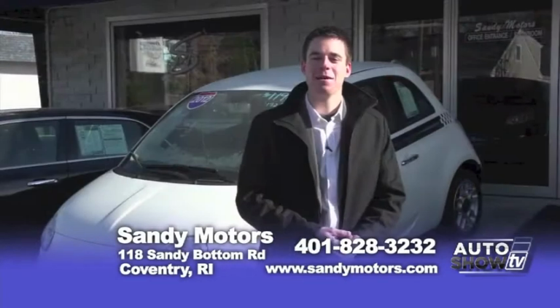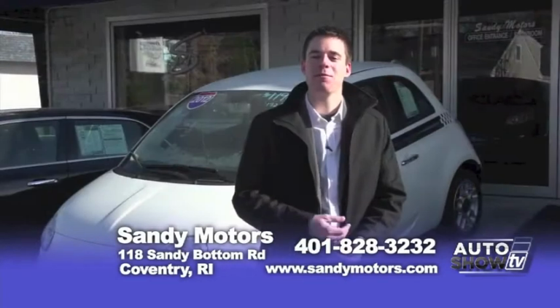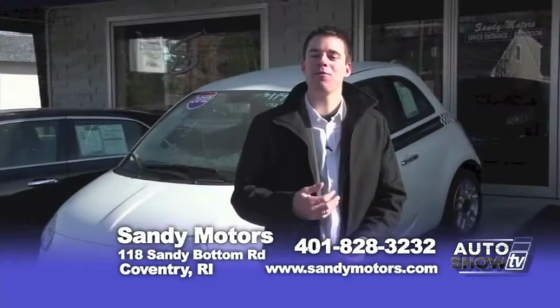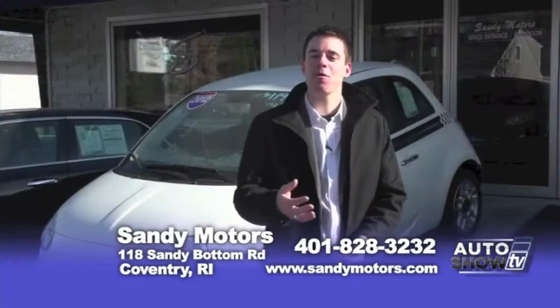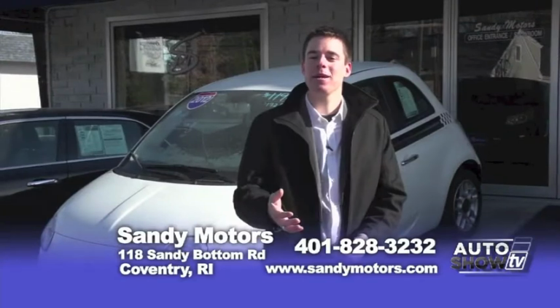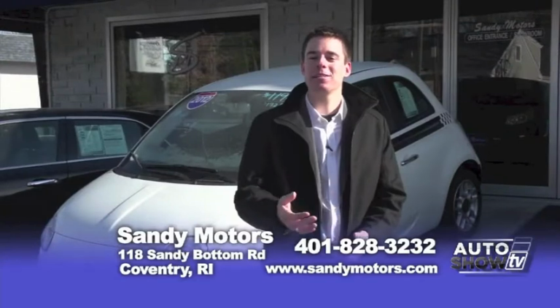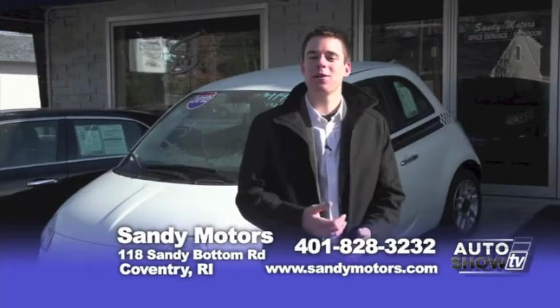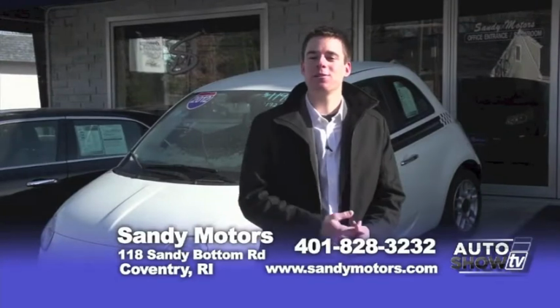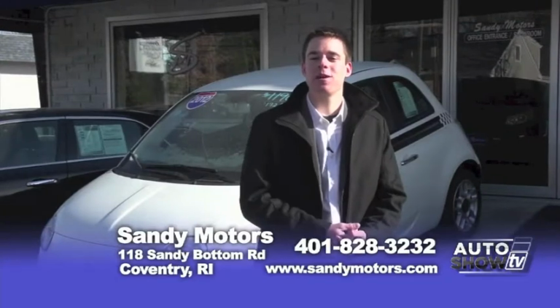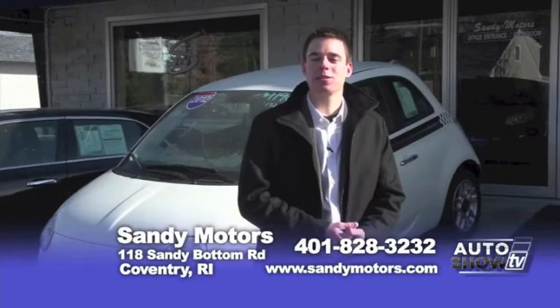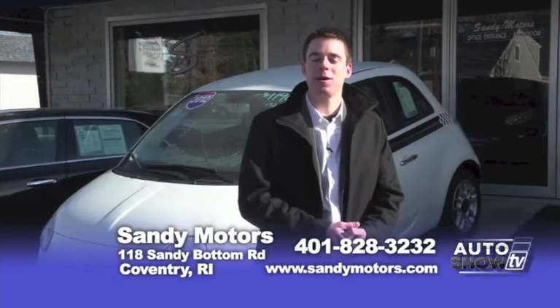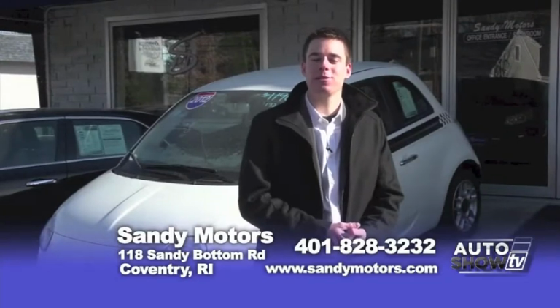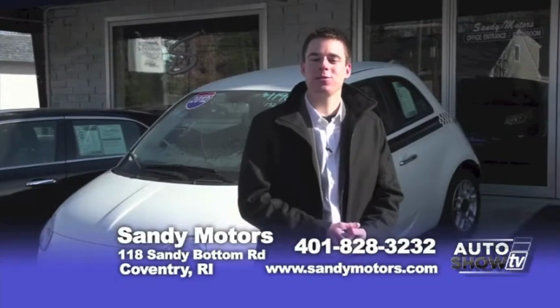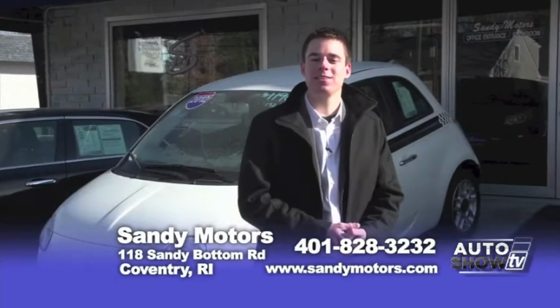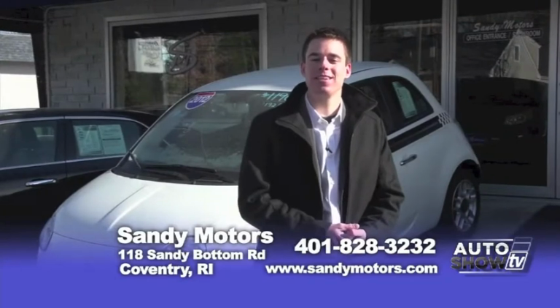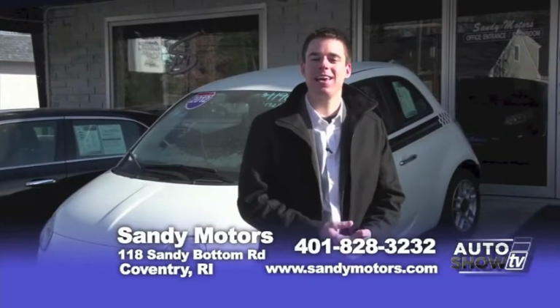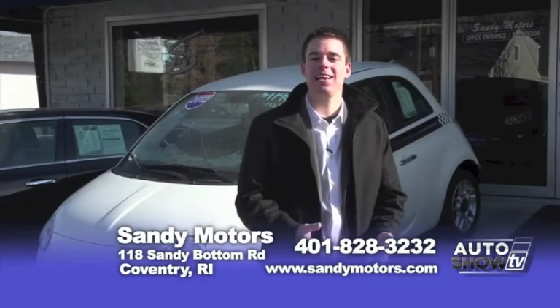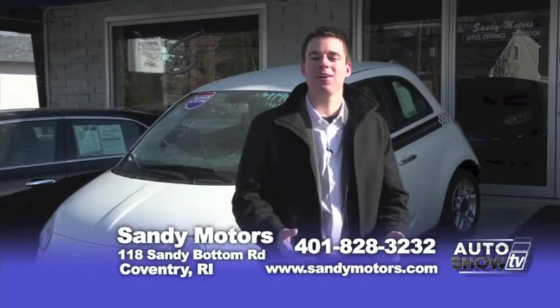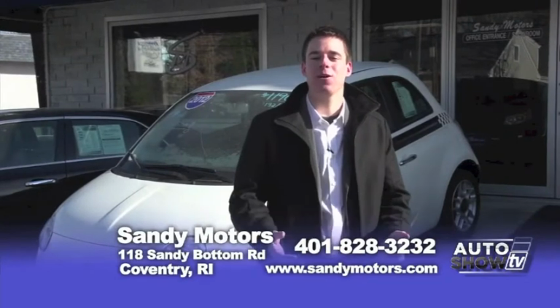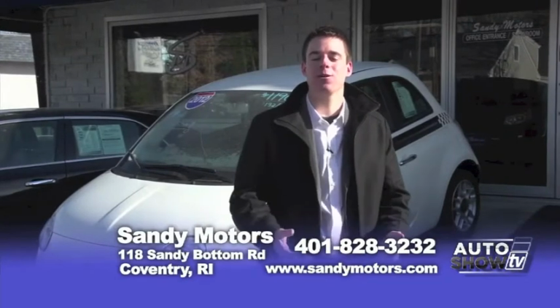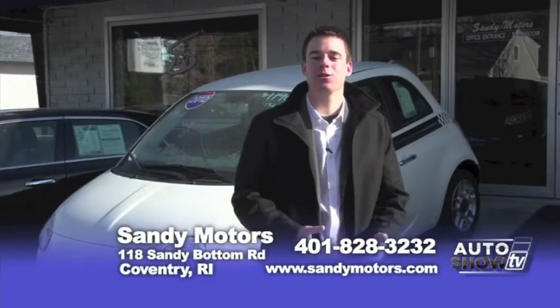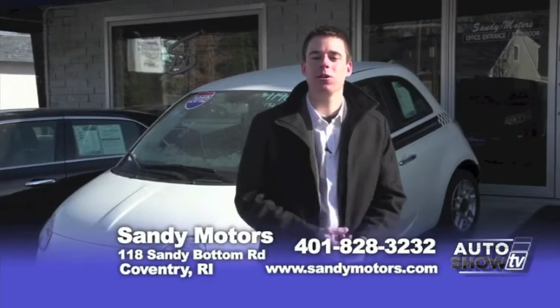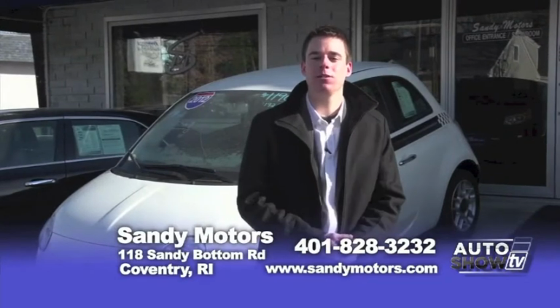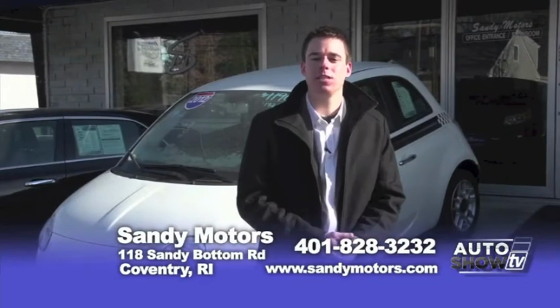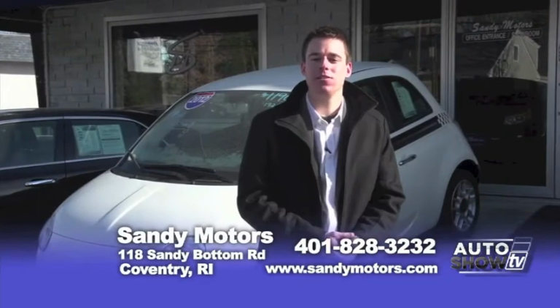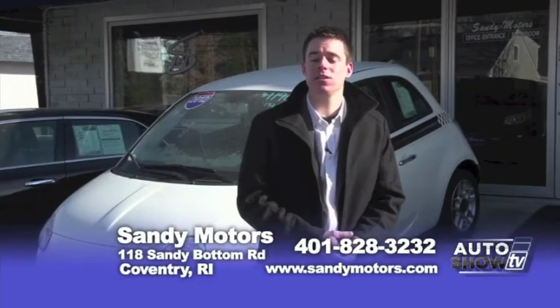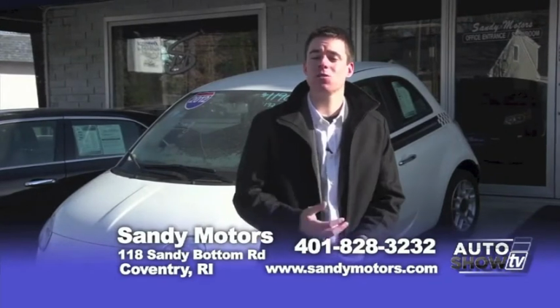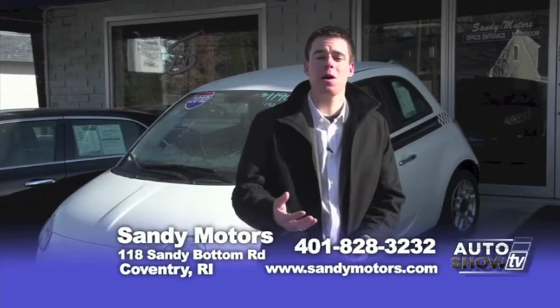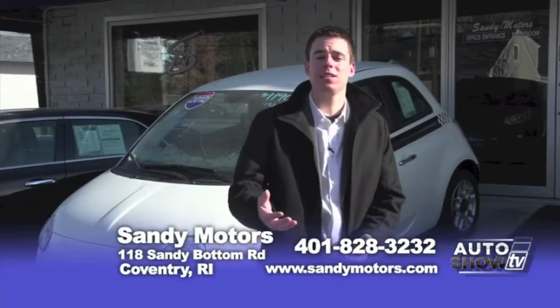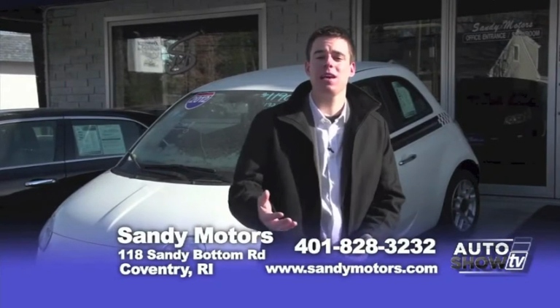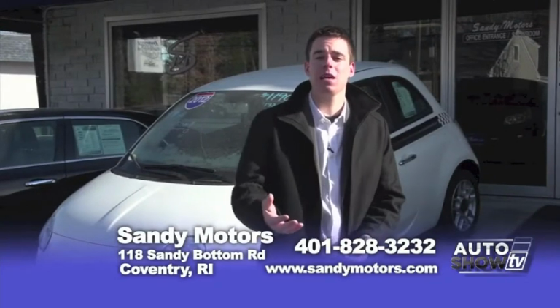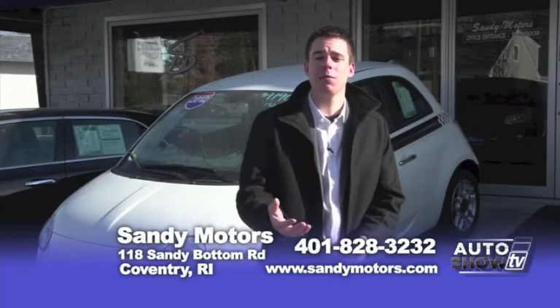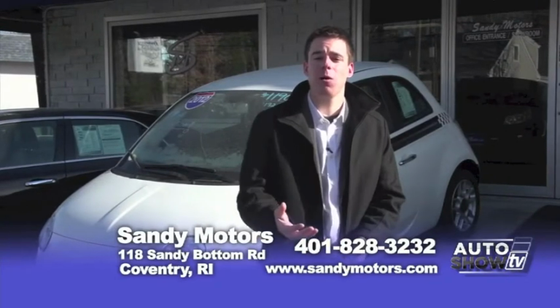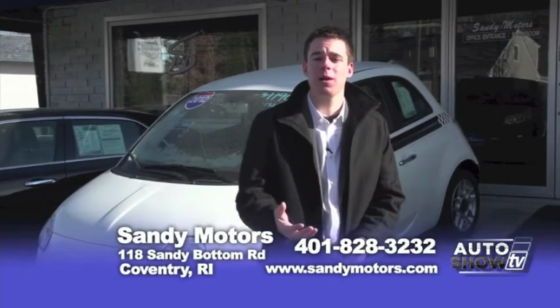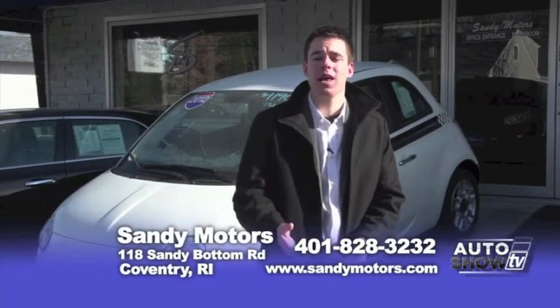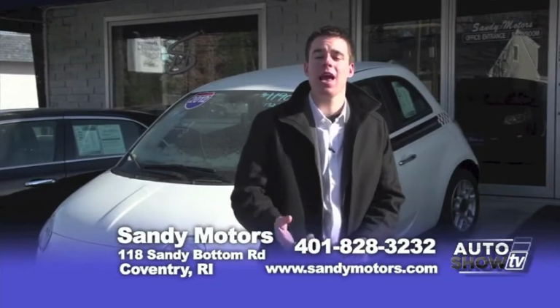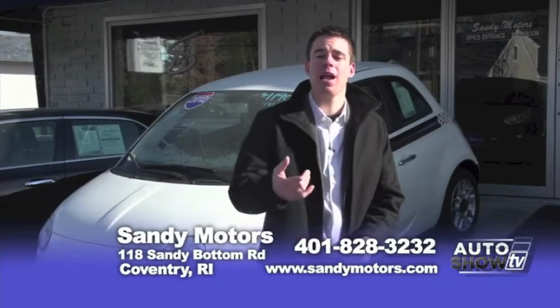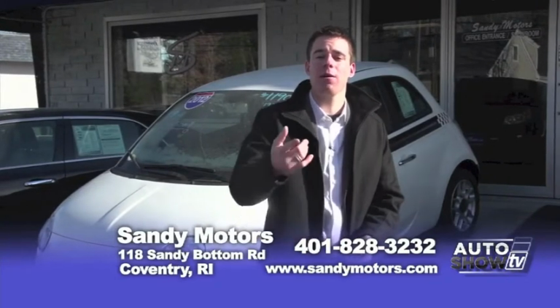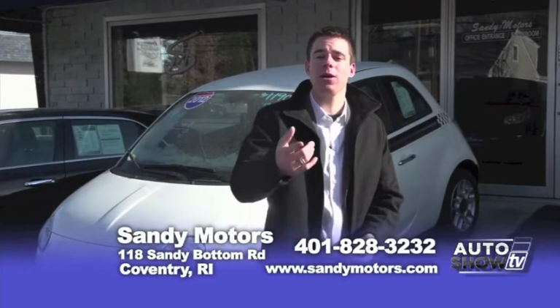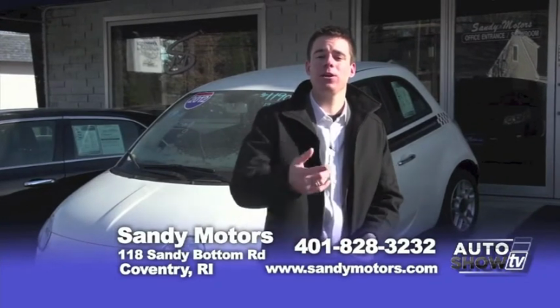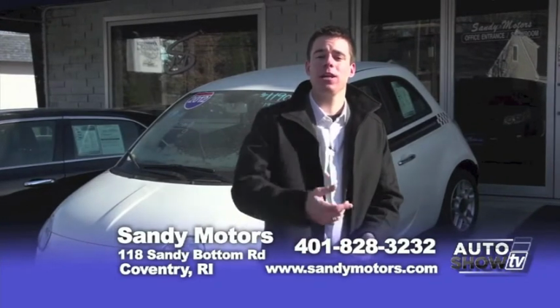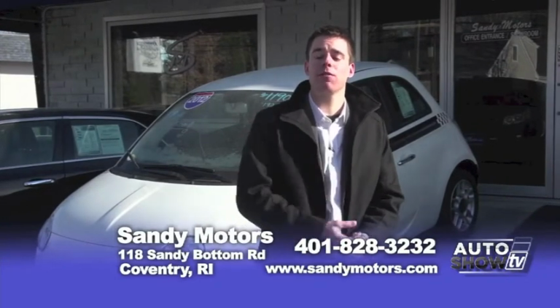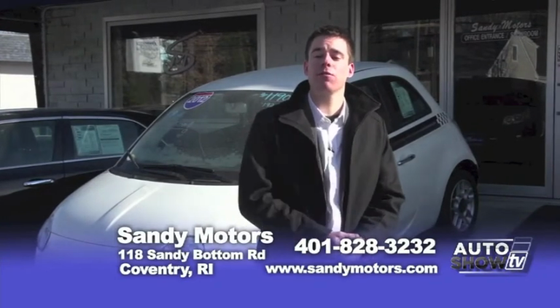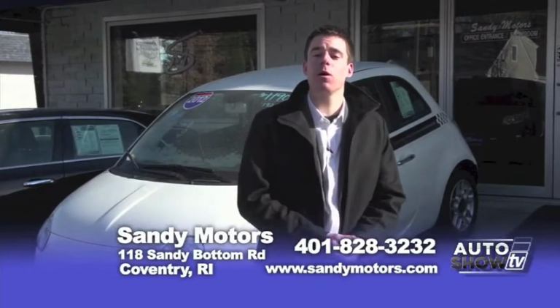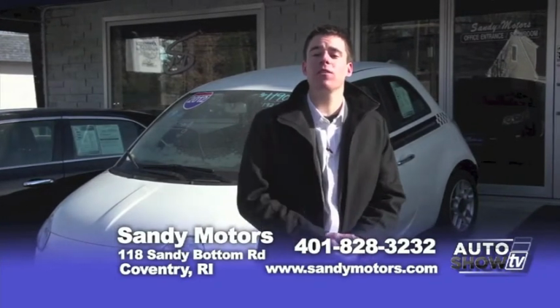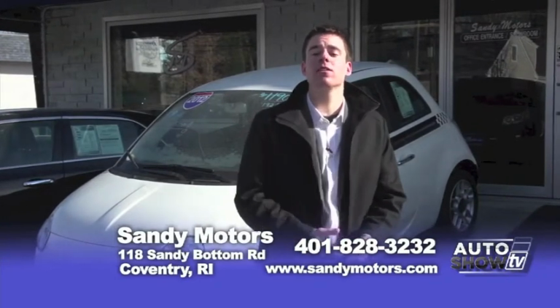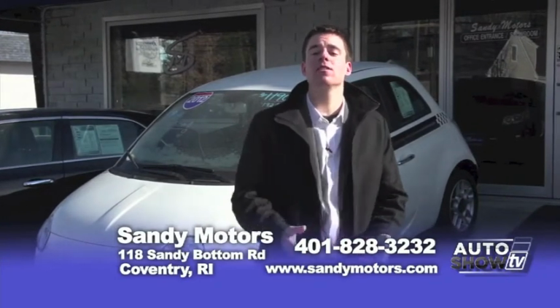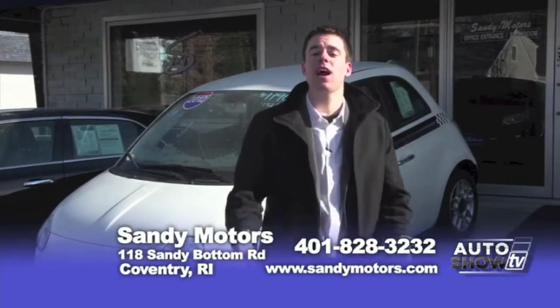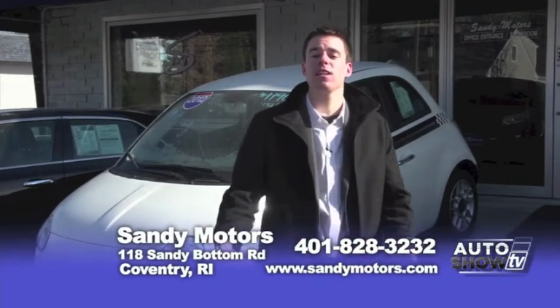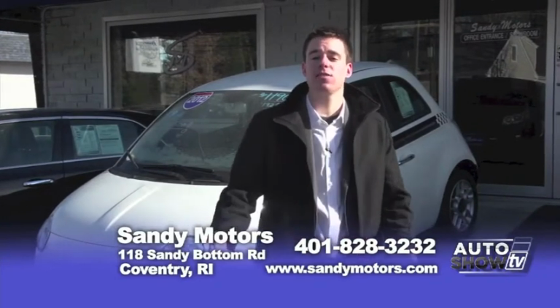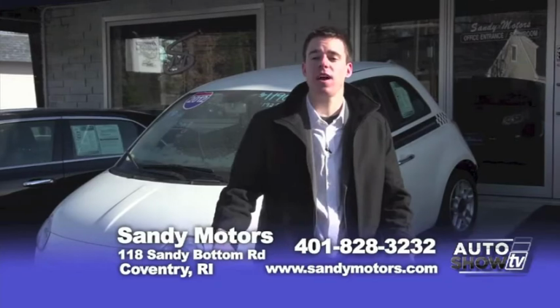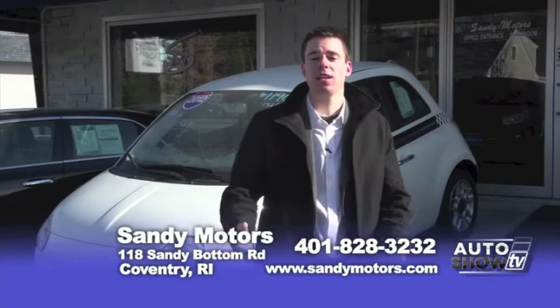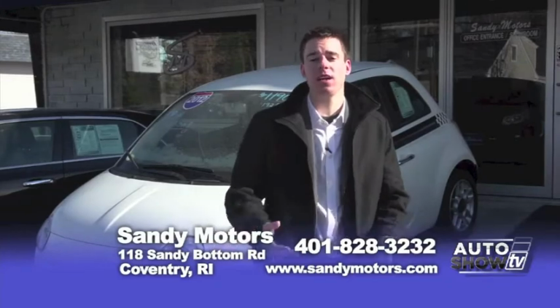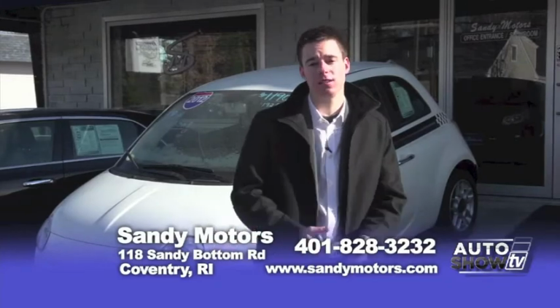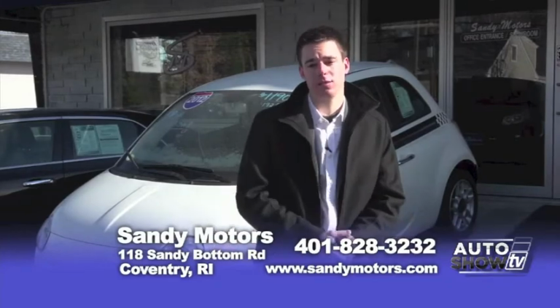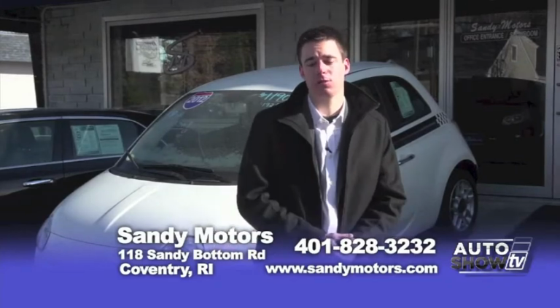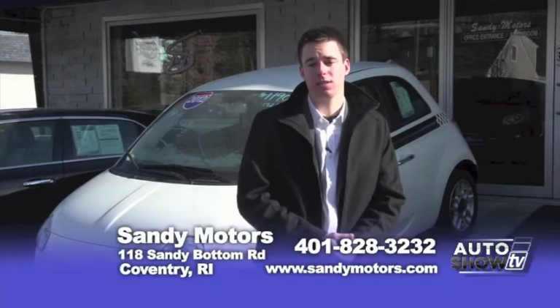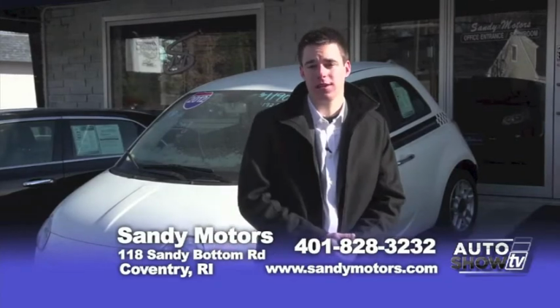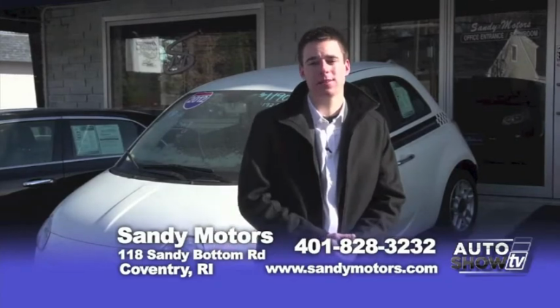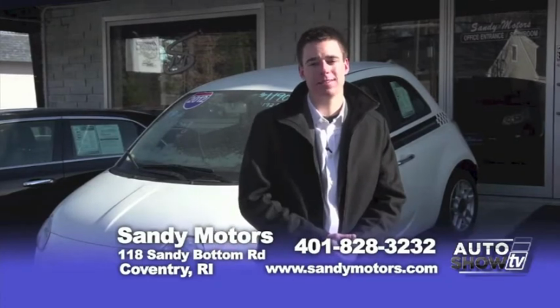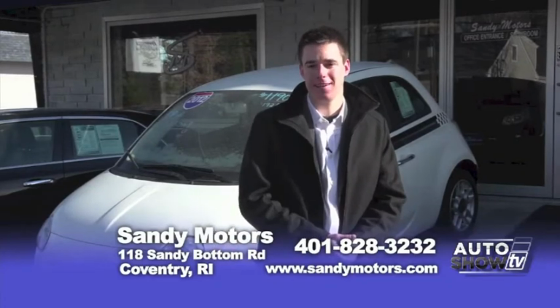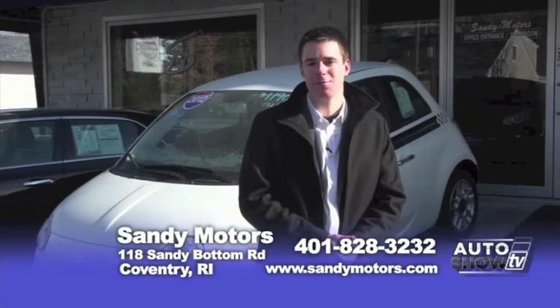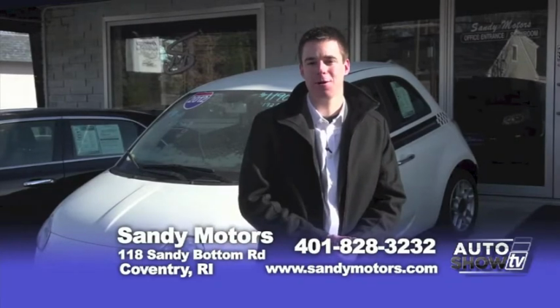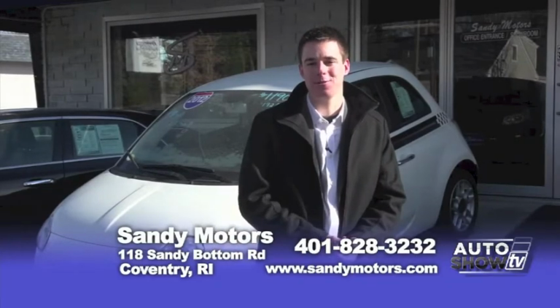Before we get to our truck specials today here on Auto Show TV, I just want to take a moment and have you hear from one of our satisfied customers here at Sandy Motors.